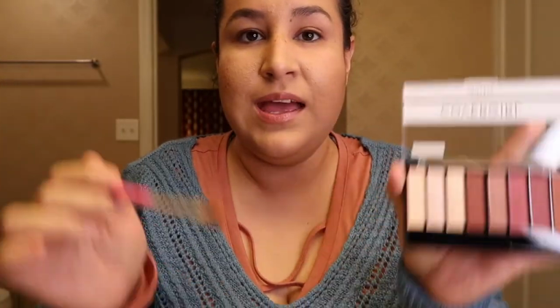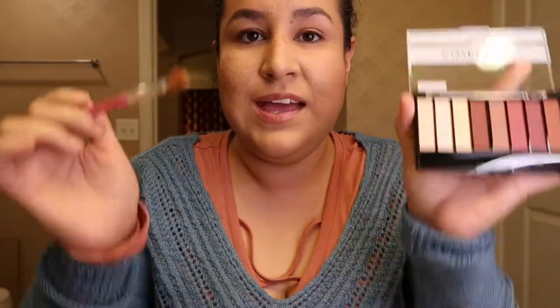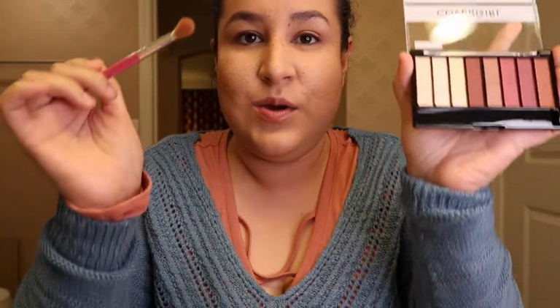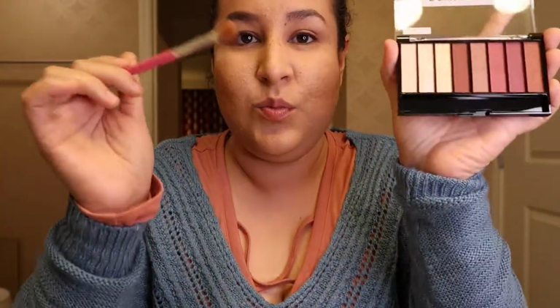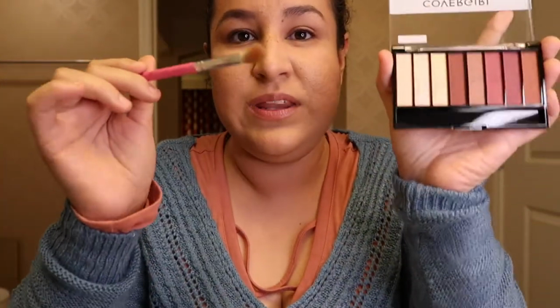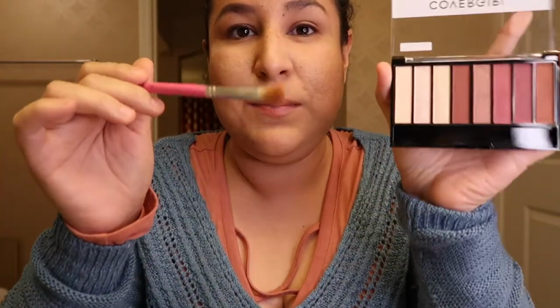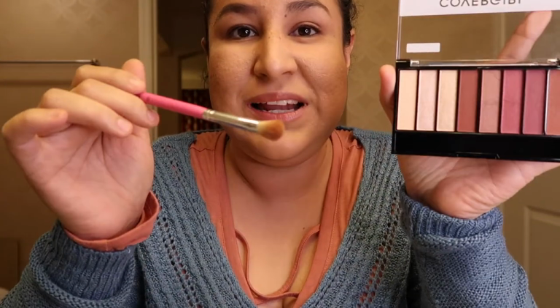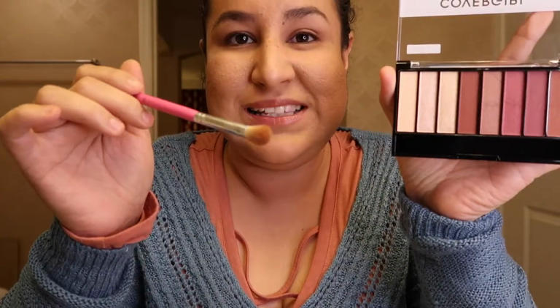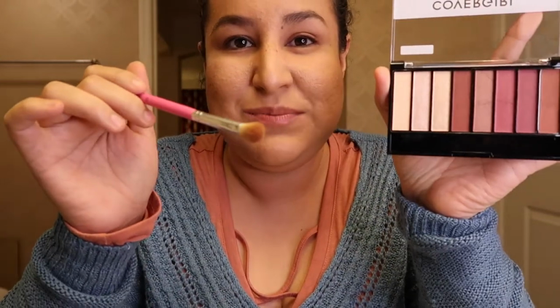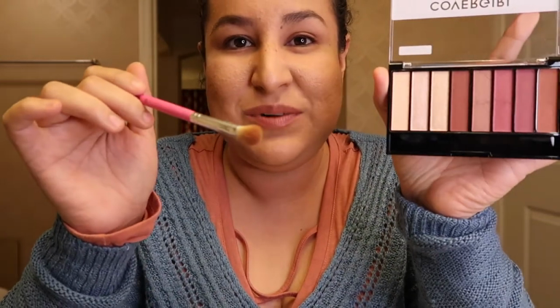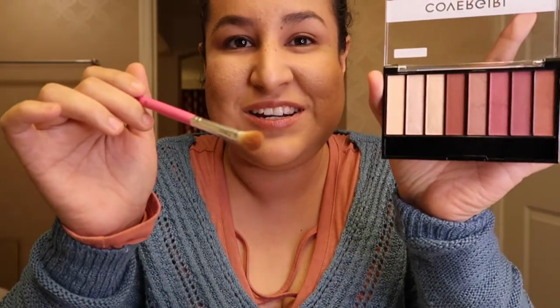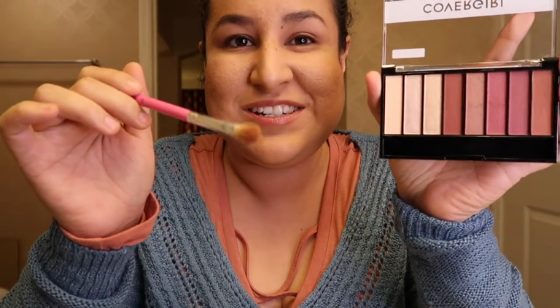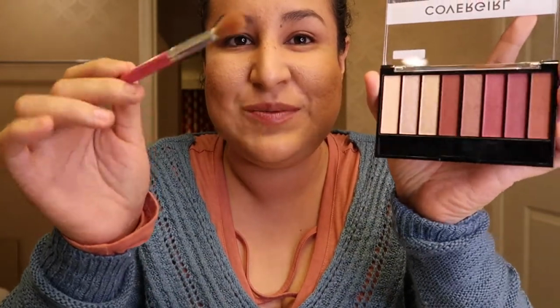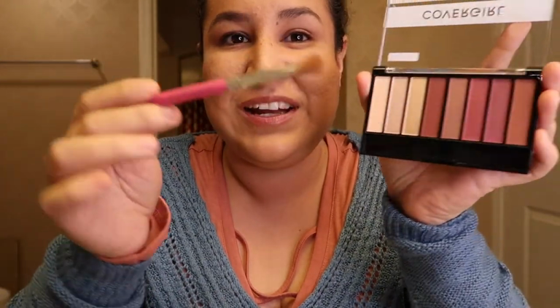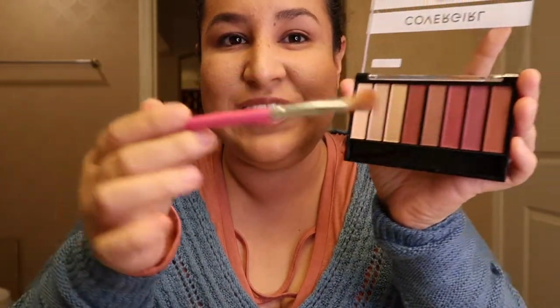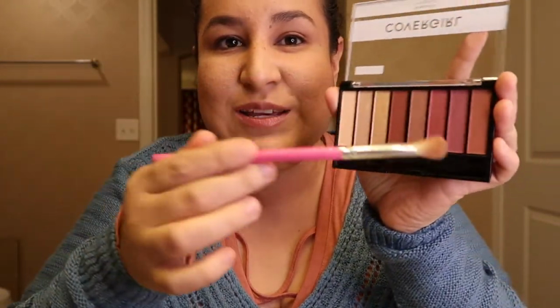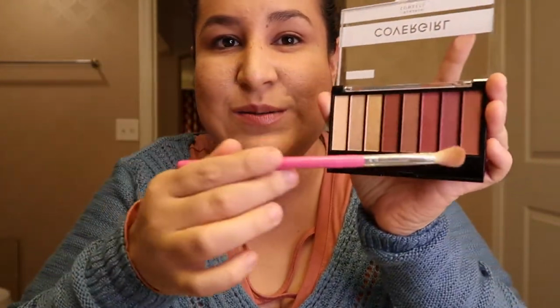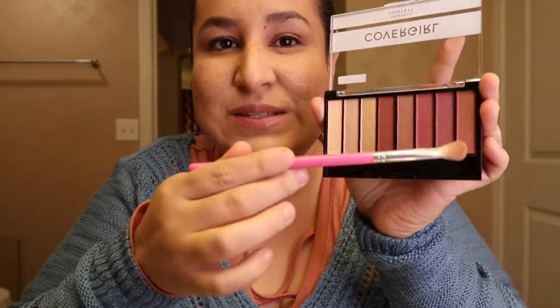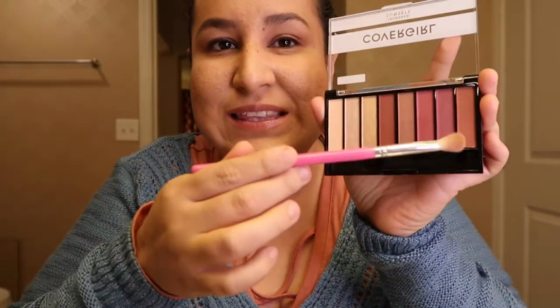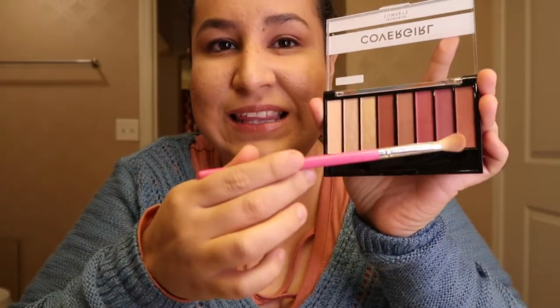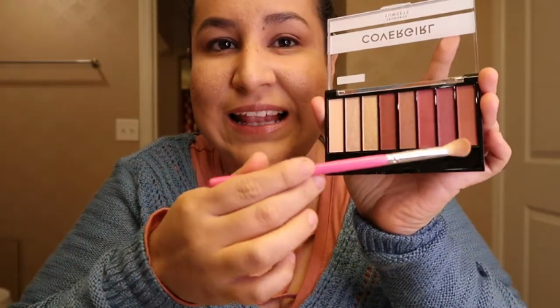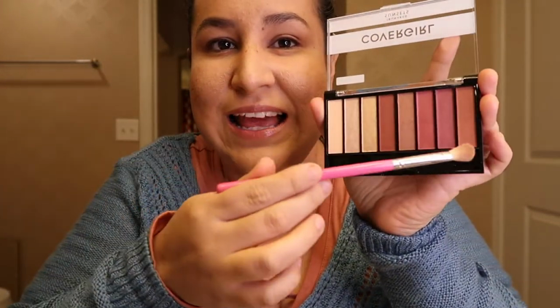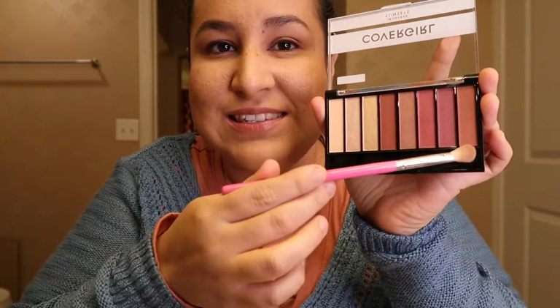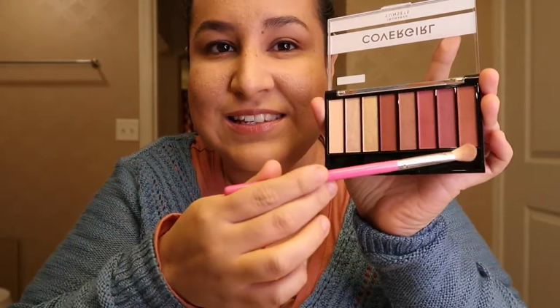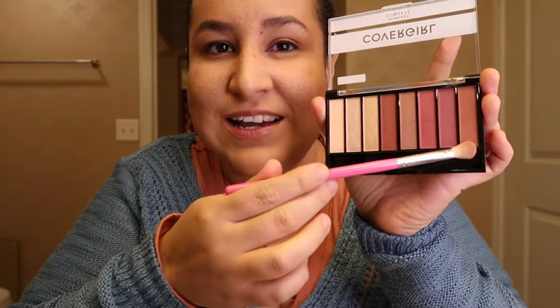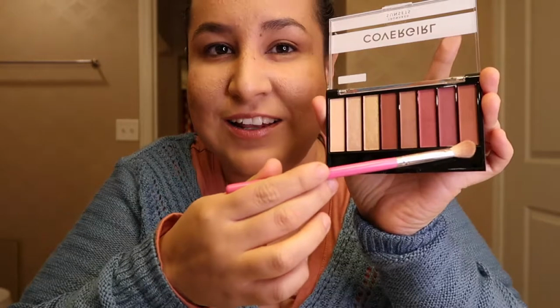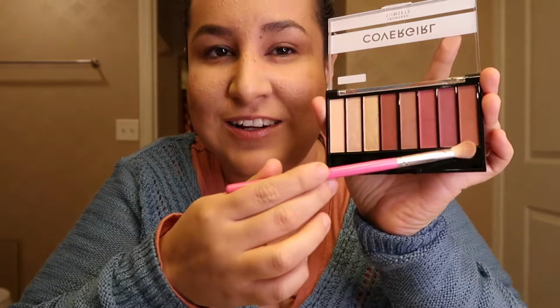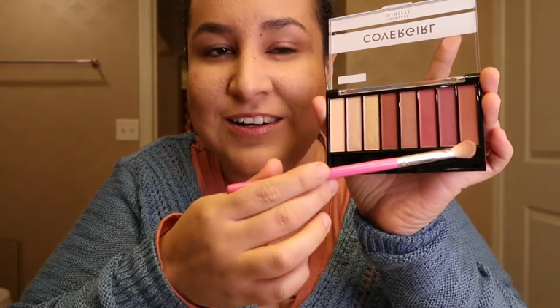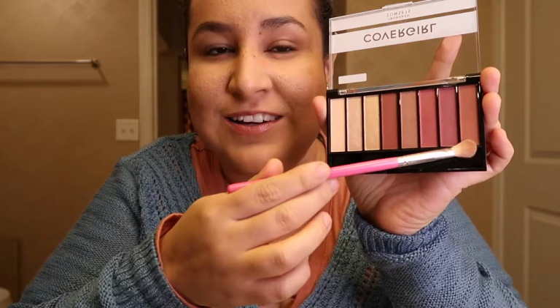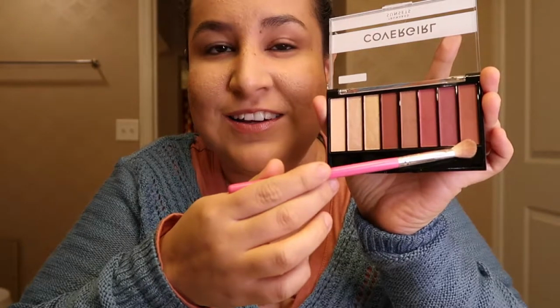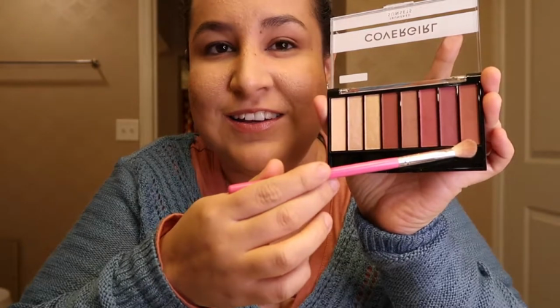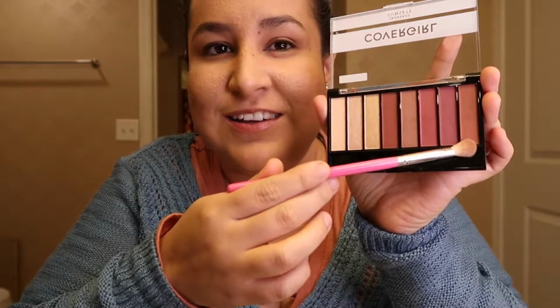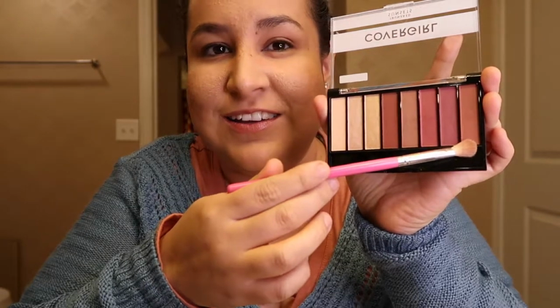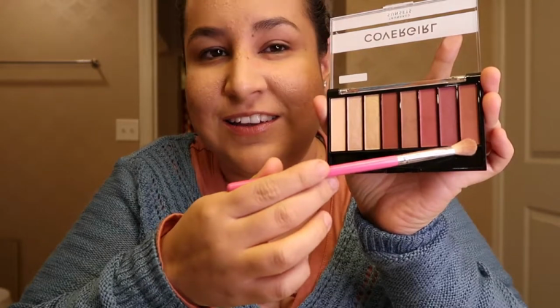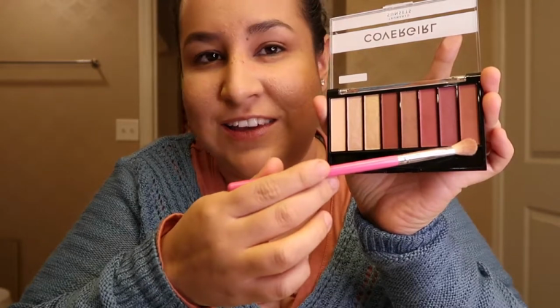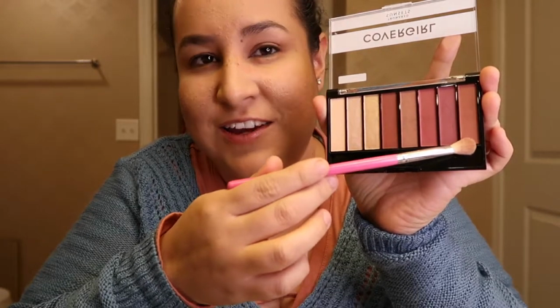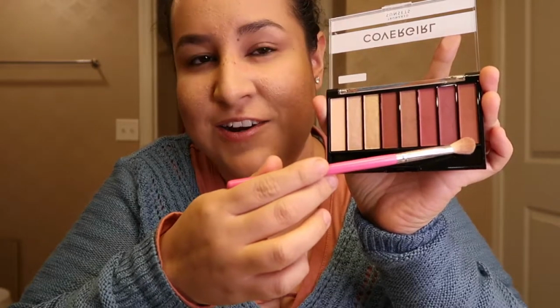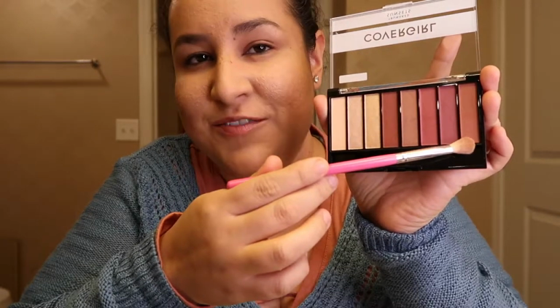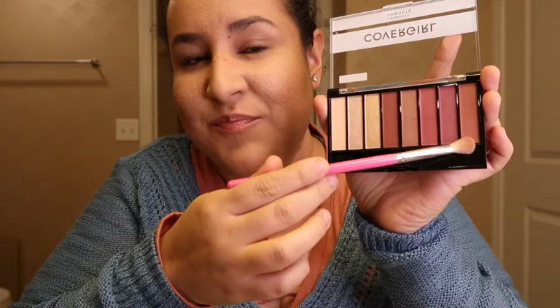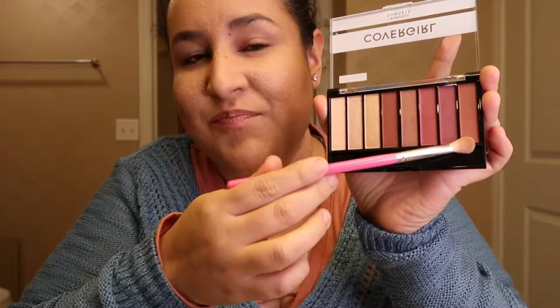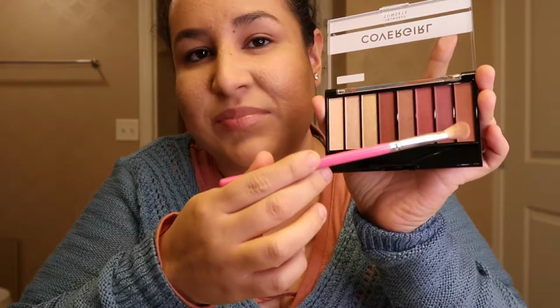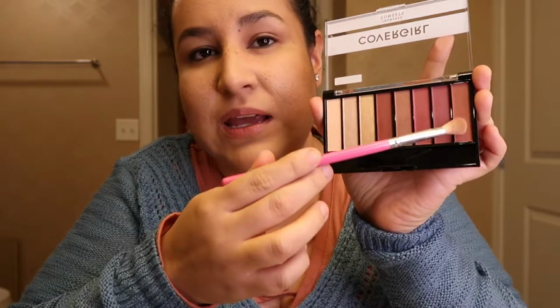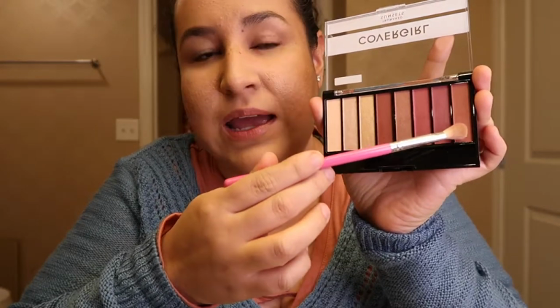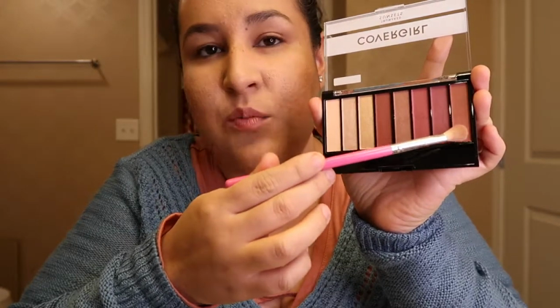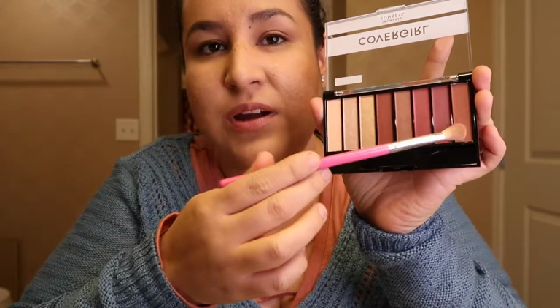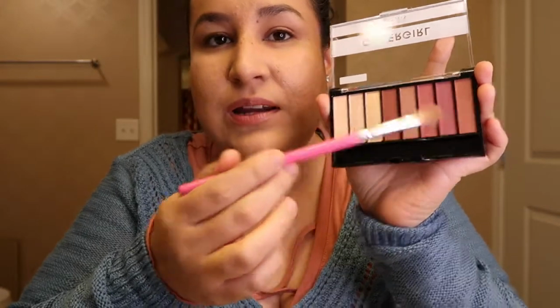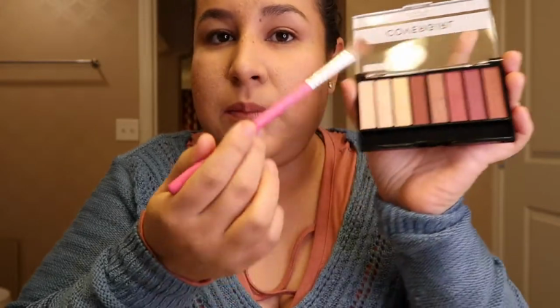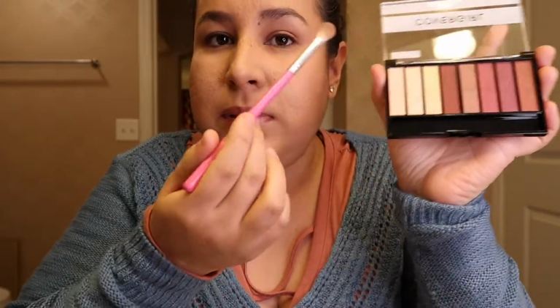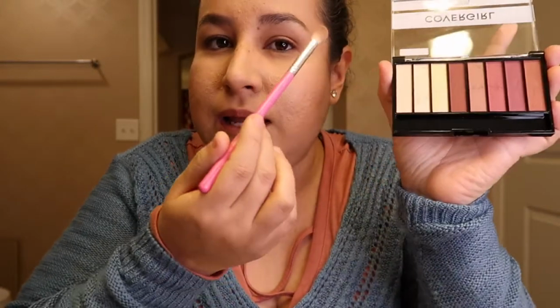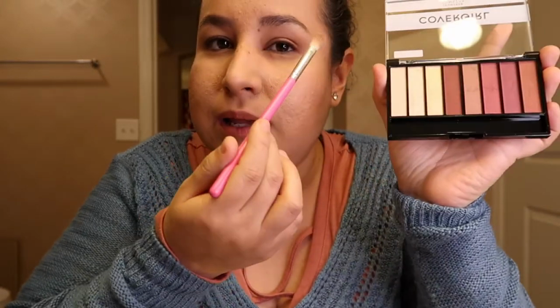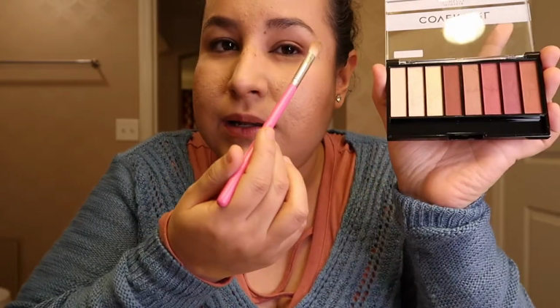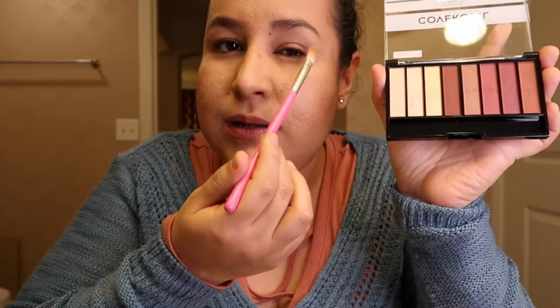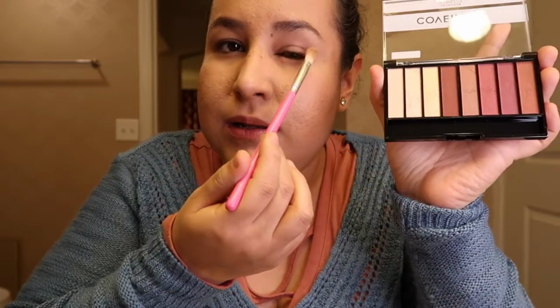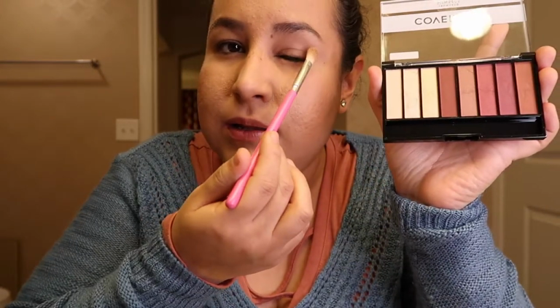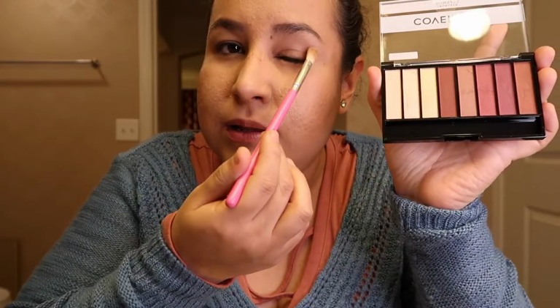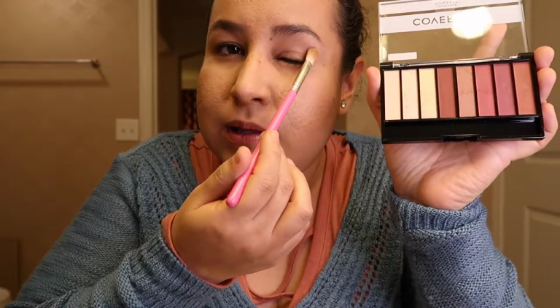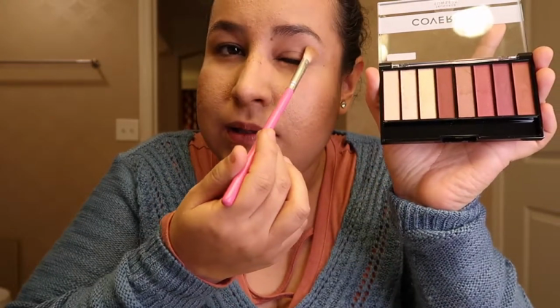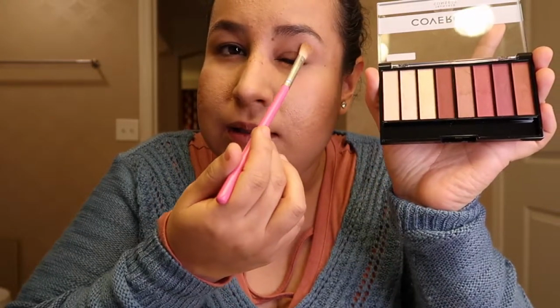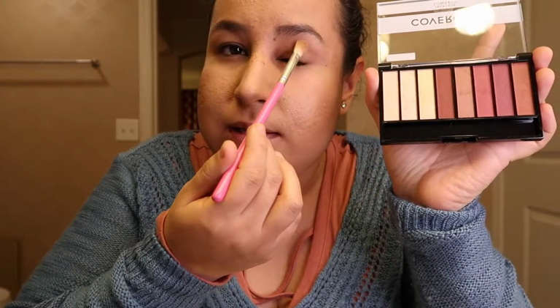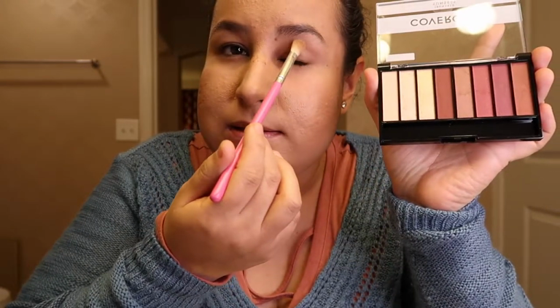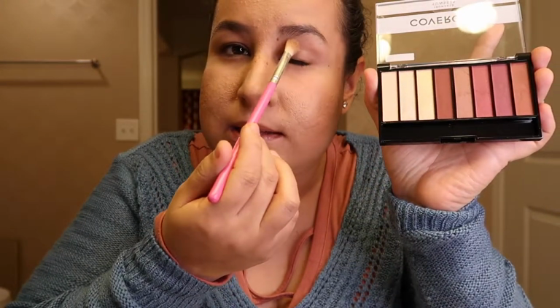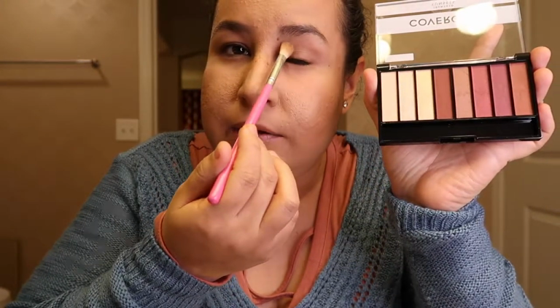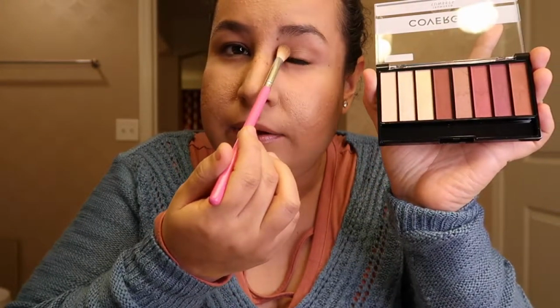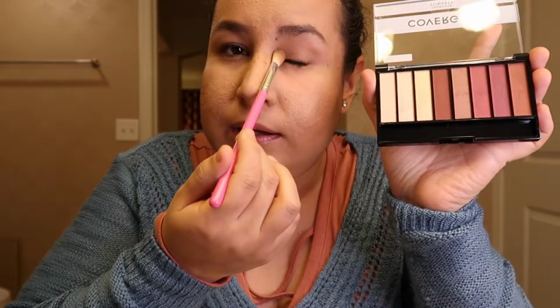With a blending brush, we're gonna use the last color here and we're gonna apply it in this area.